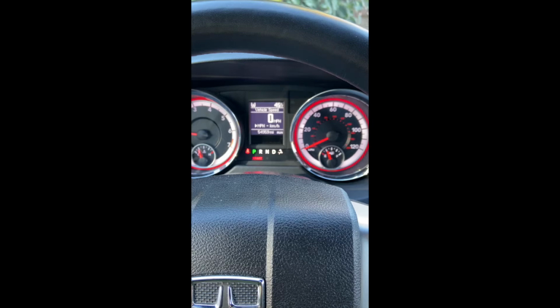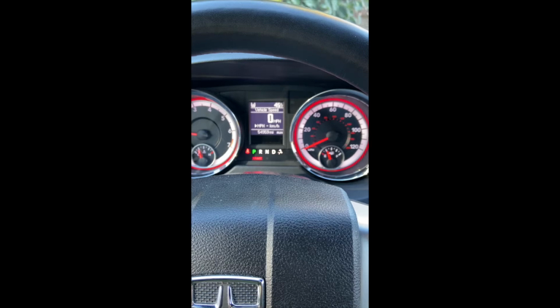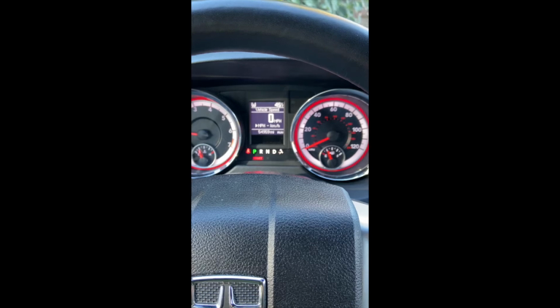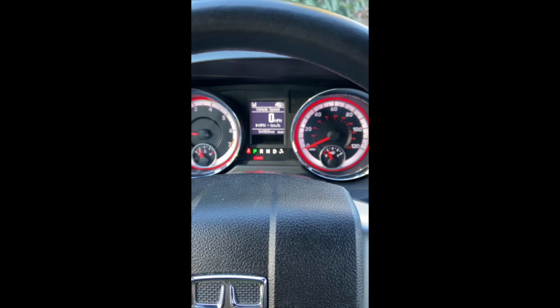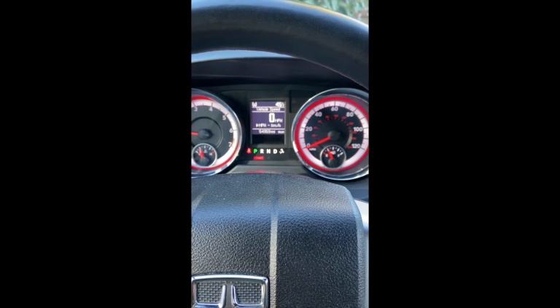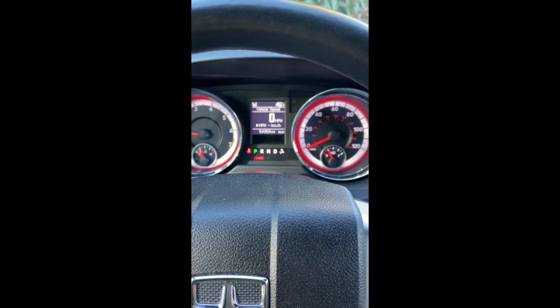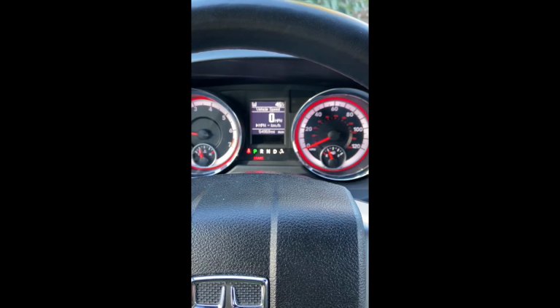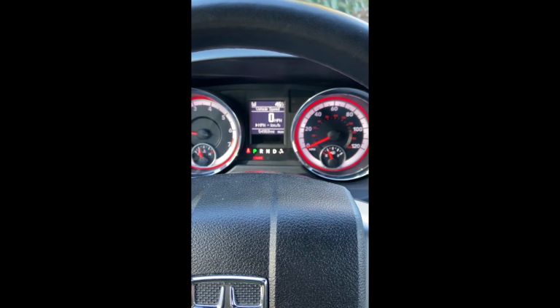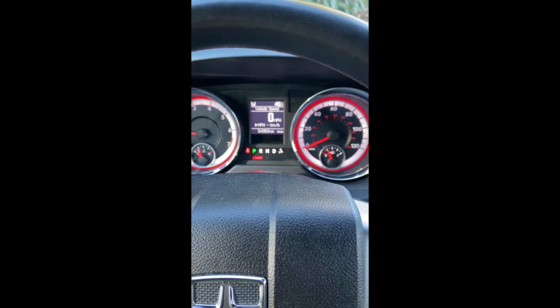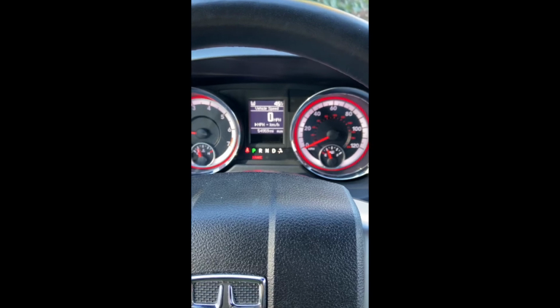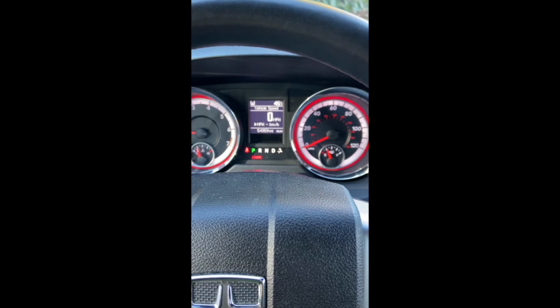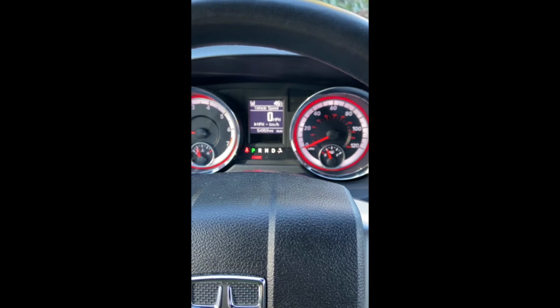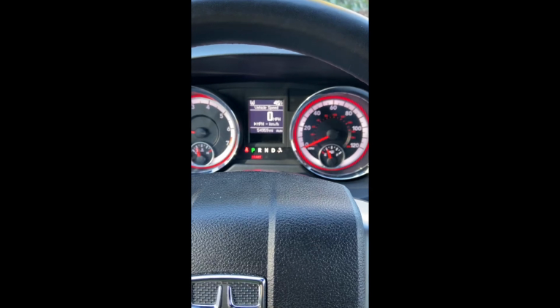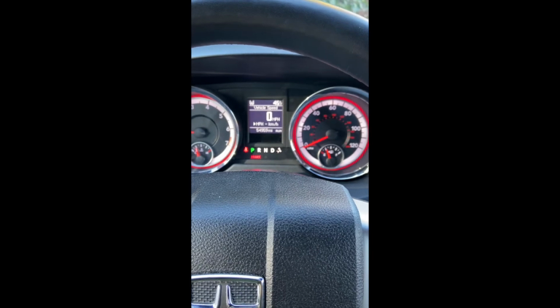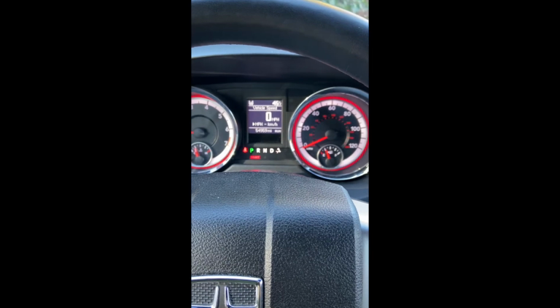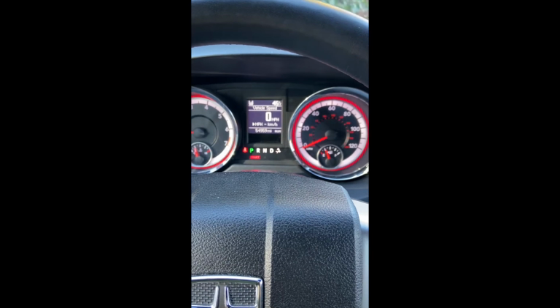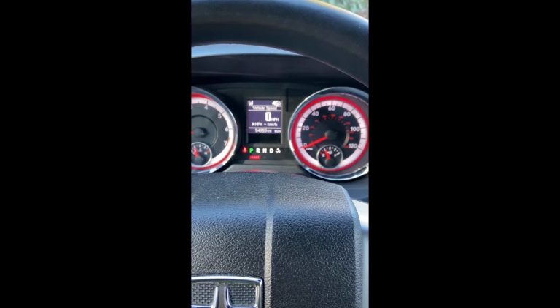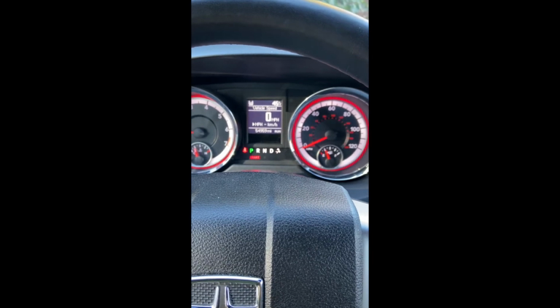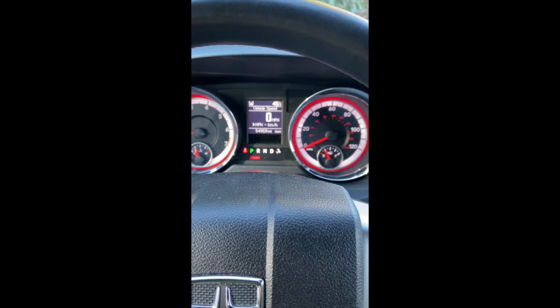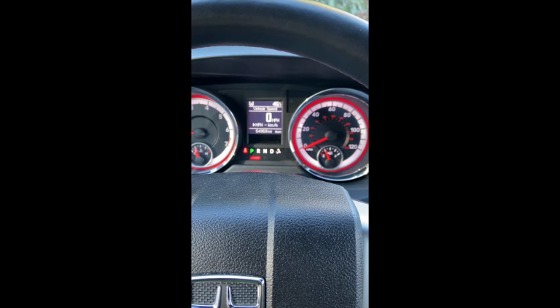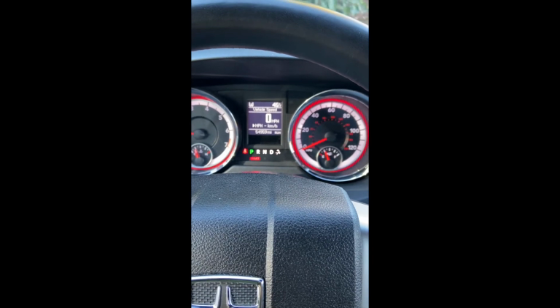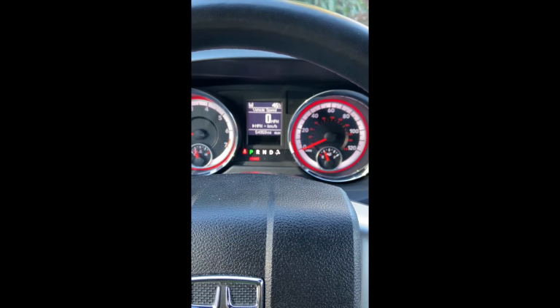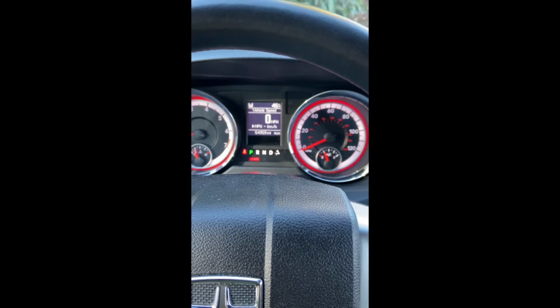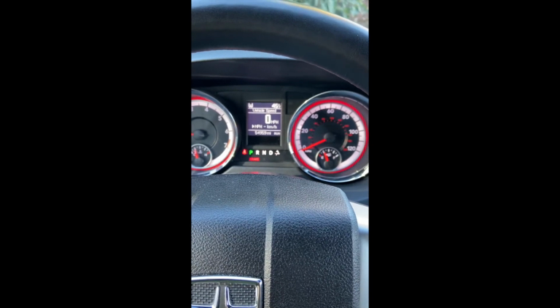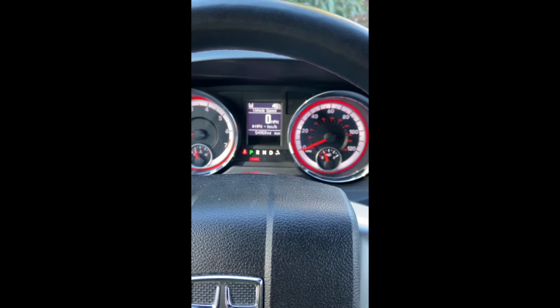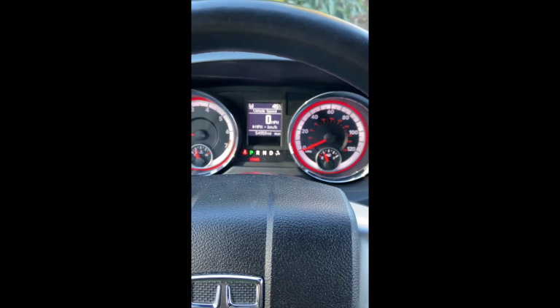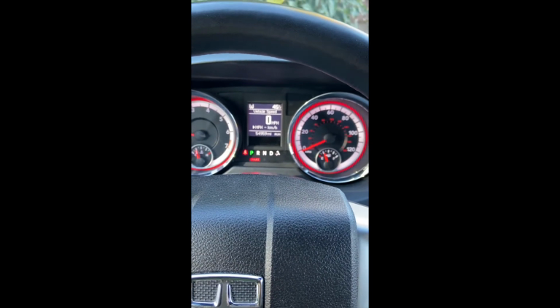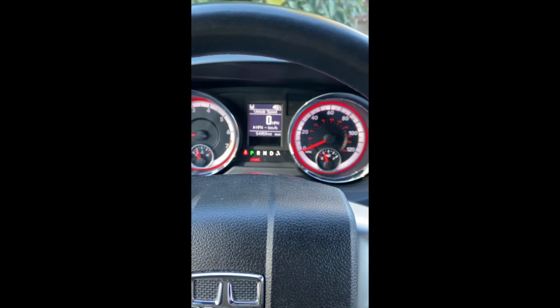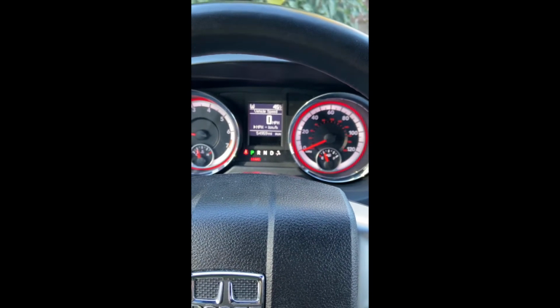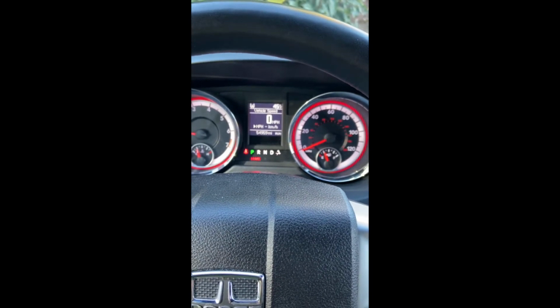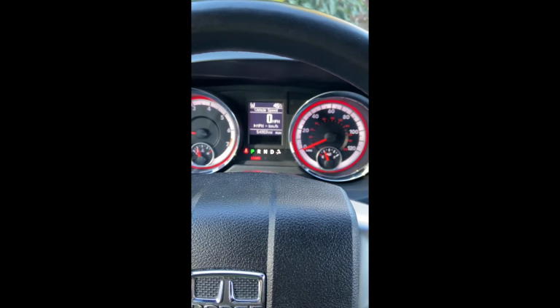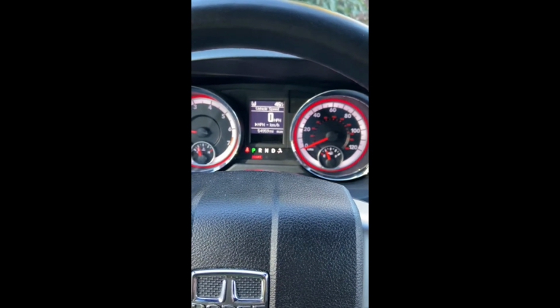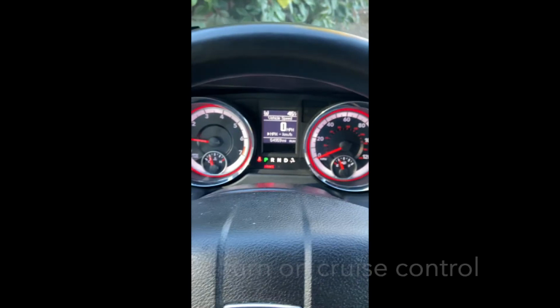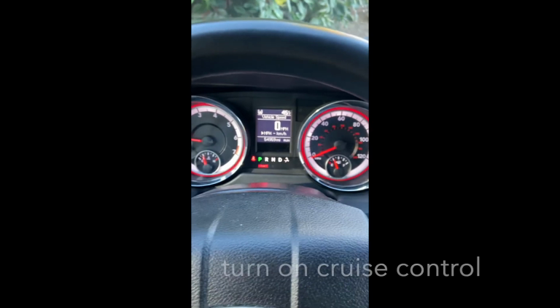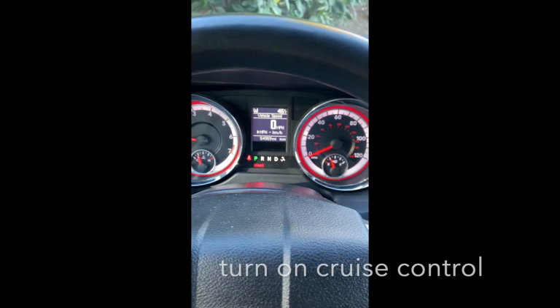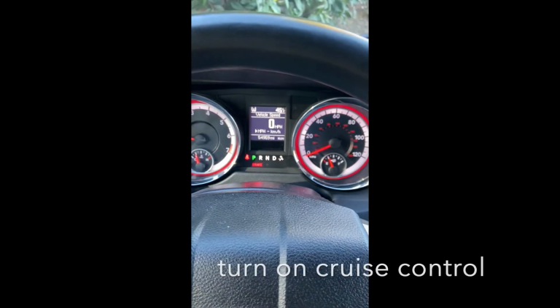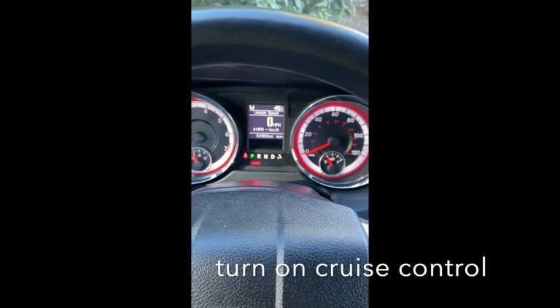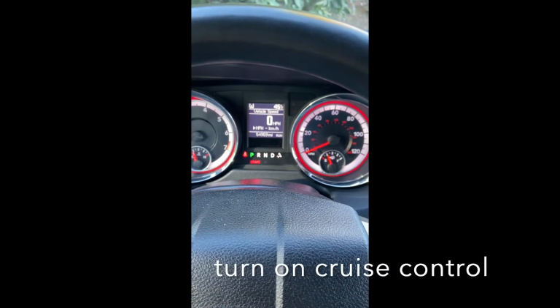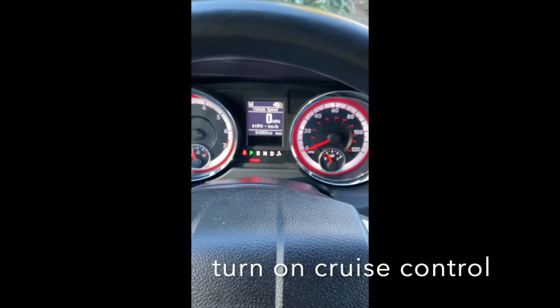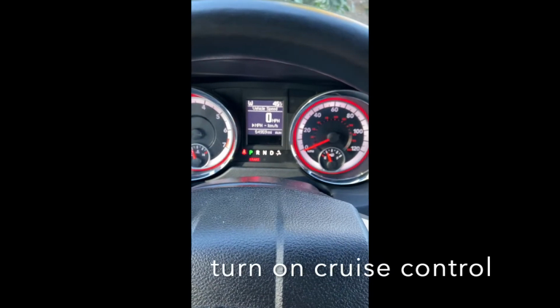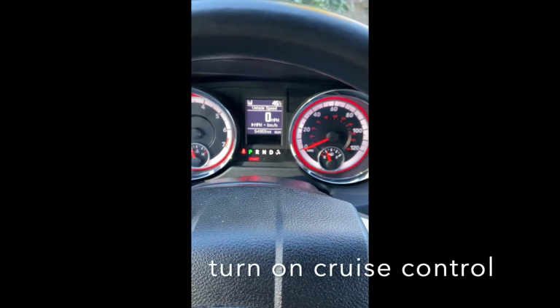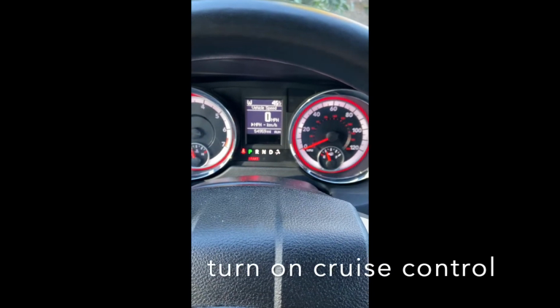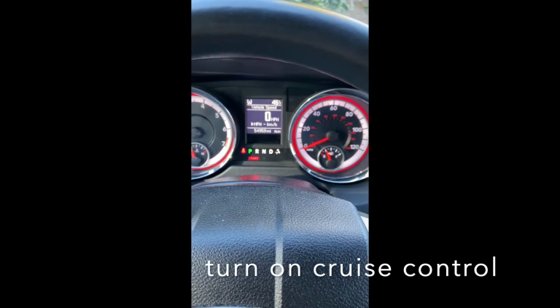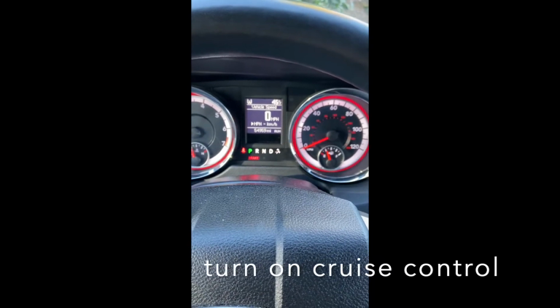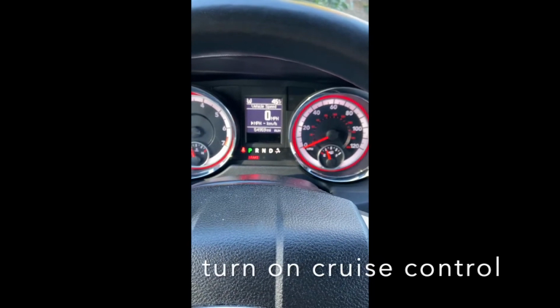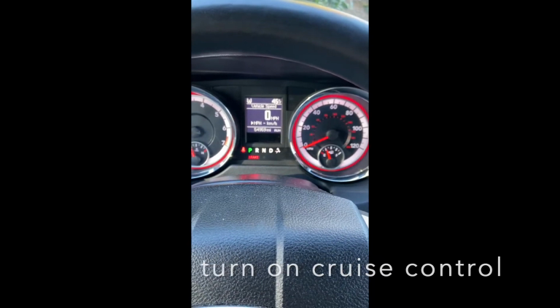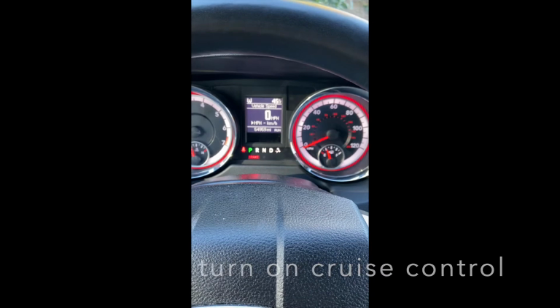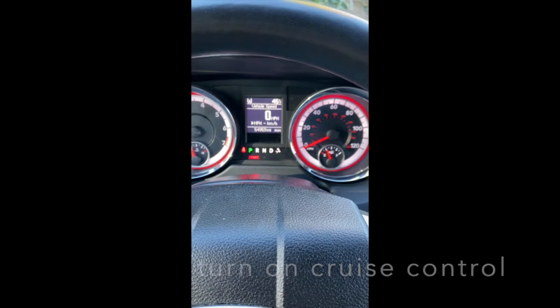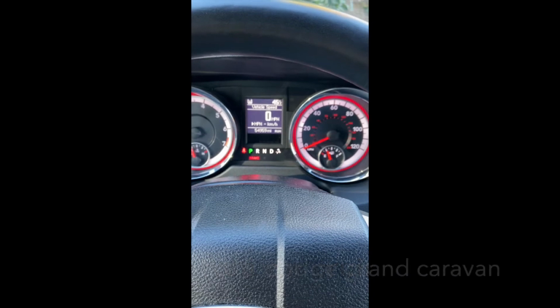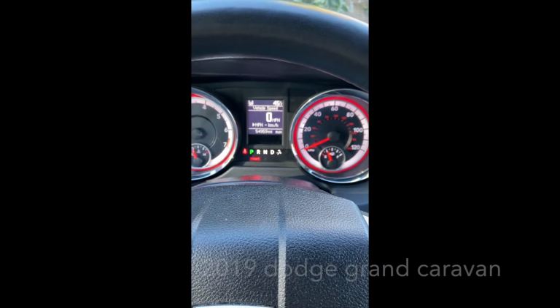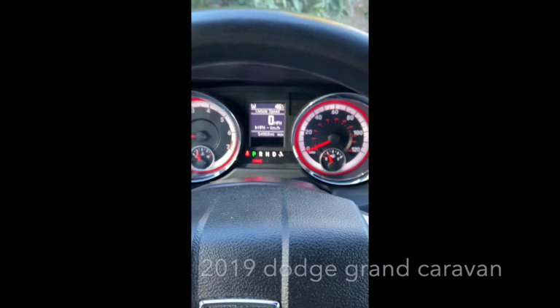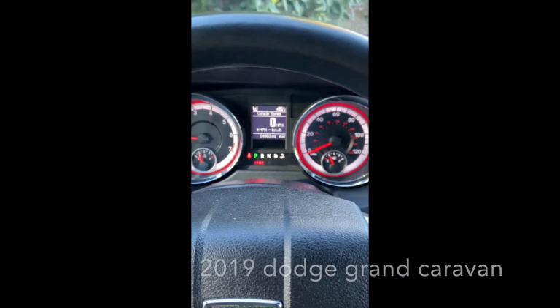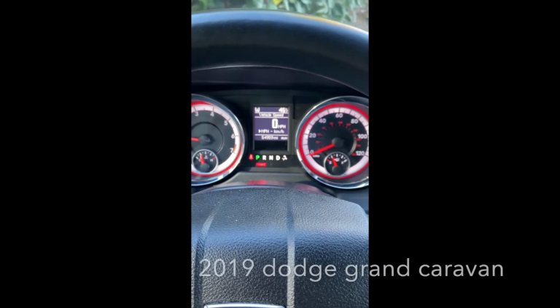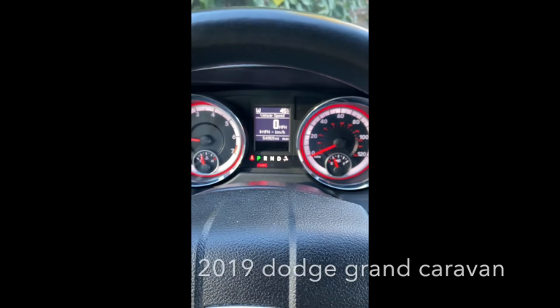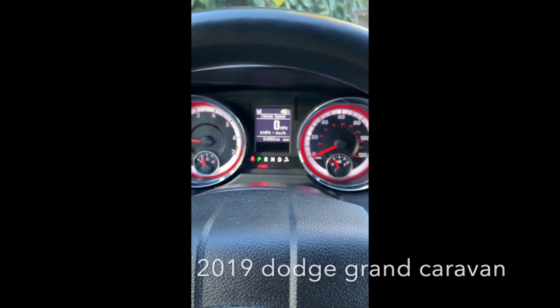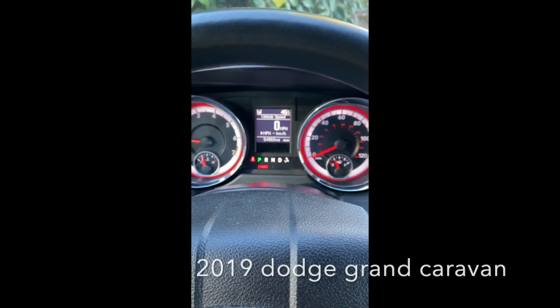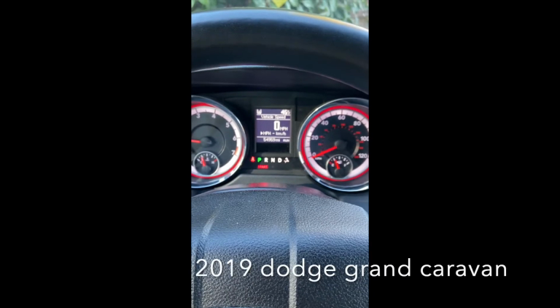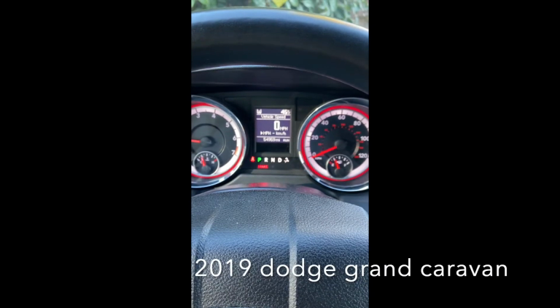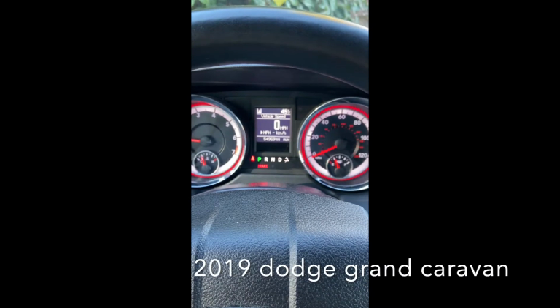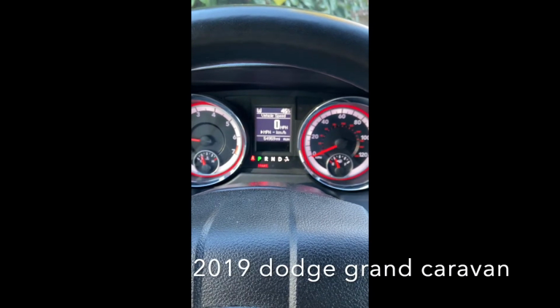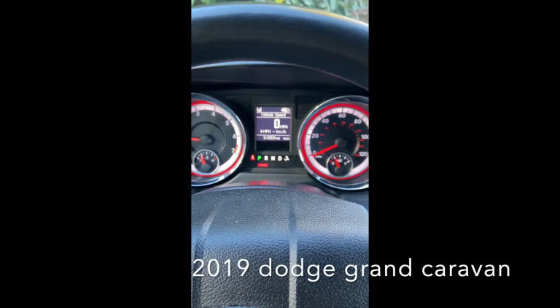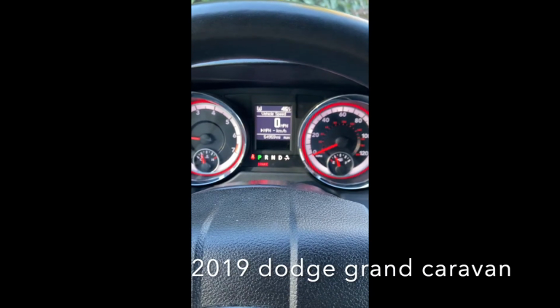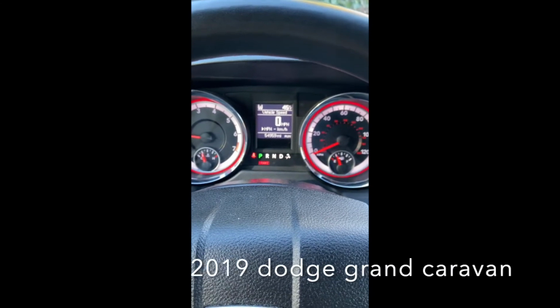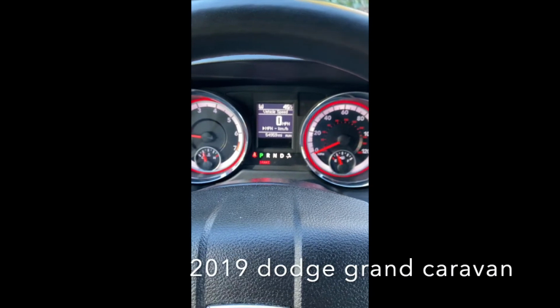Hey, on this video, I'm going to show you how to turn on cruise control in your 2019 Dodge Caravan.